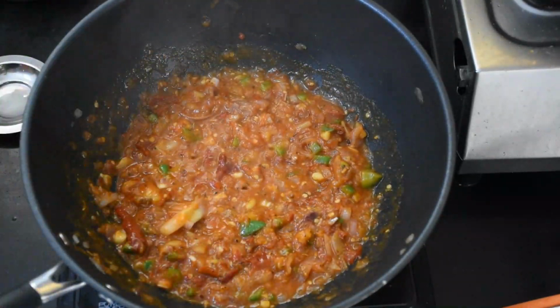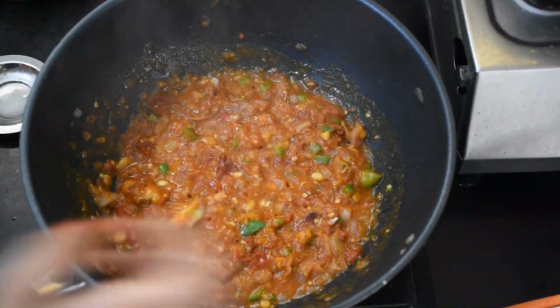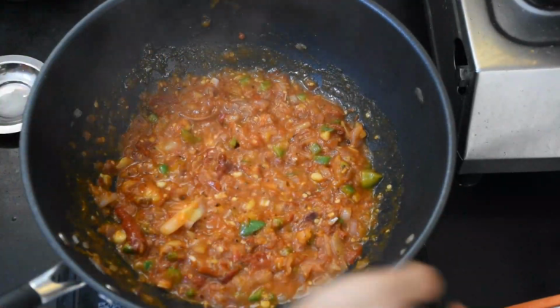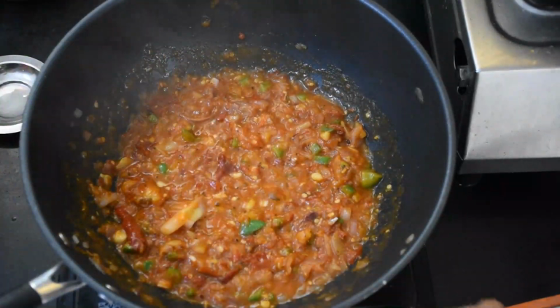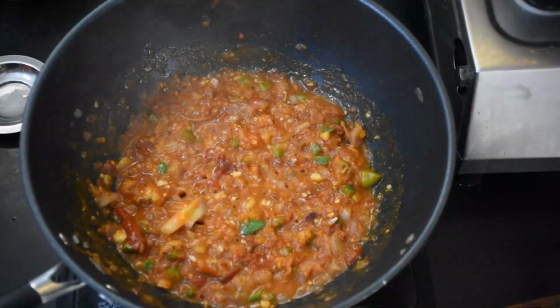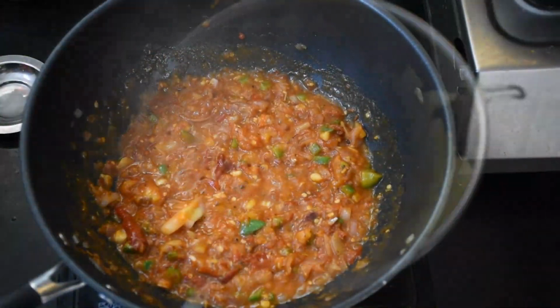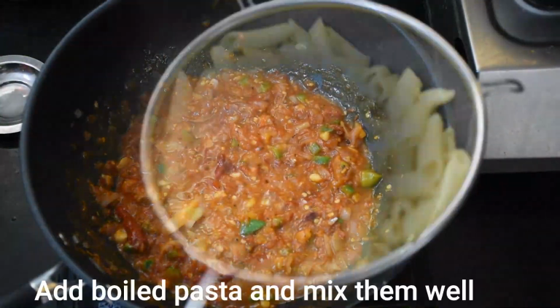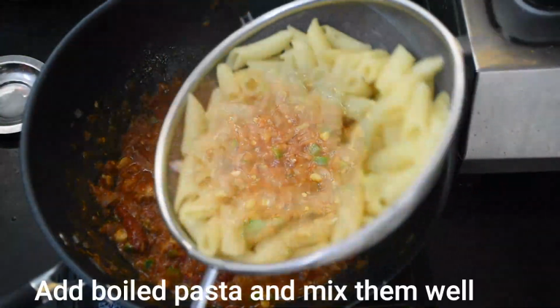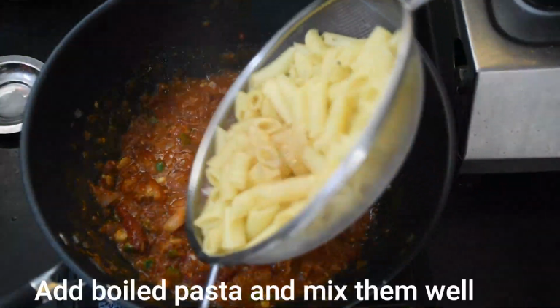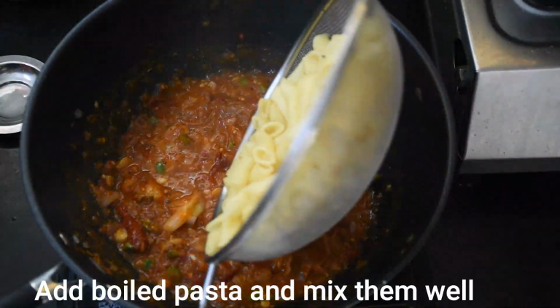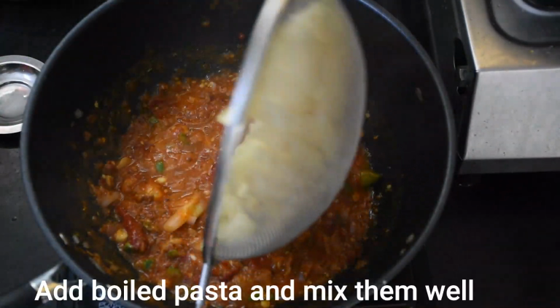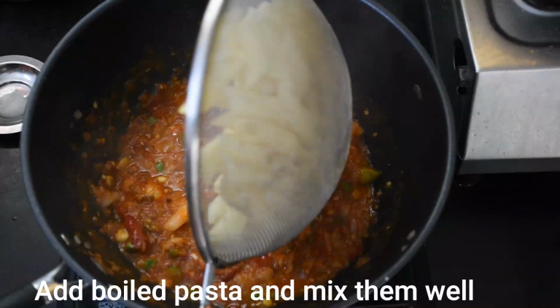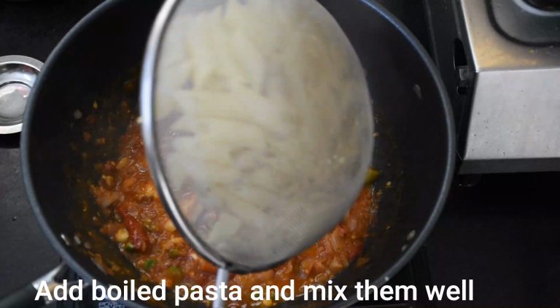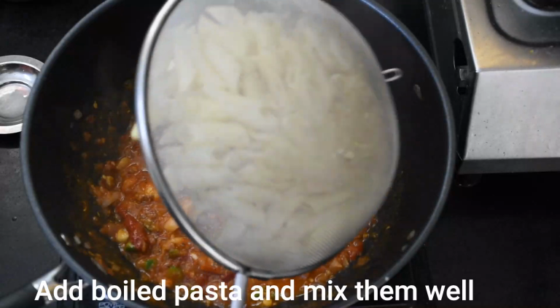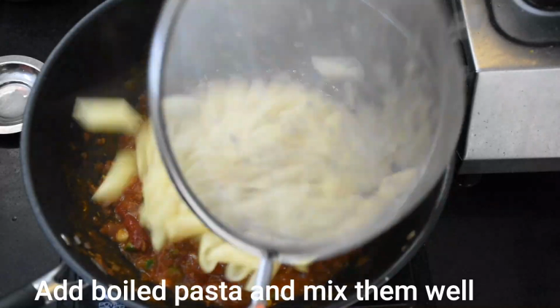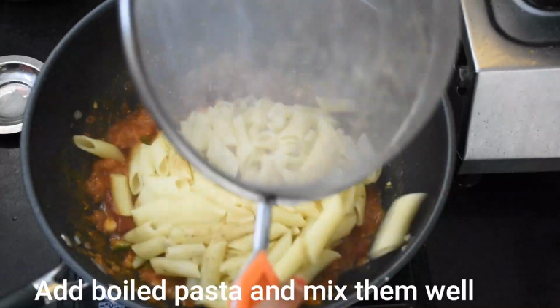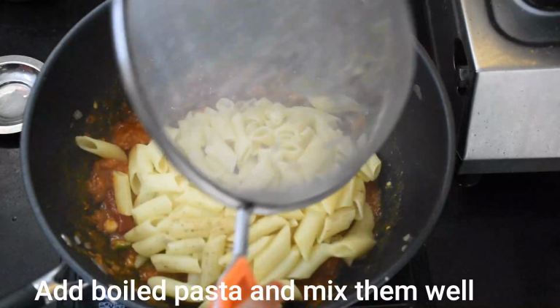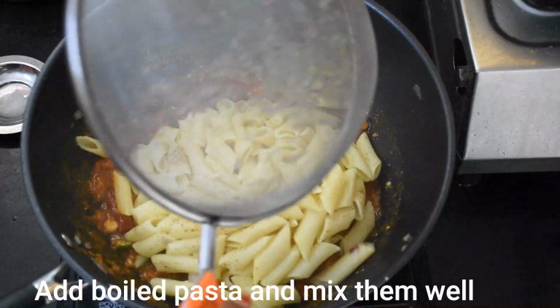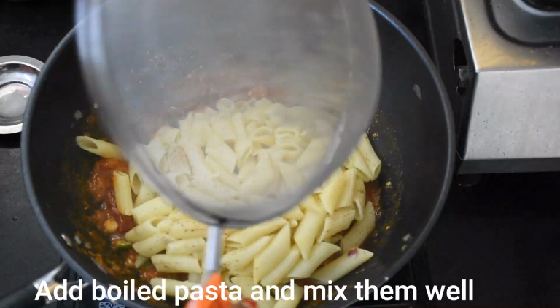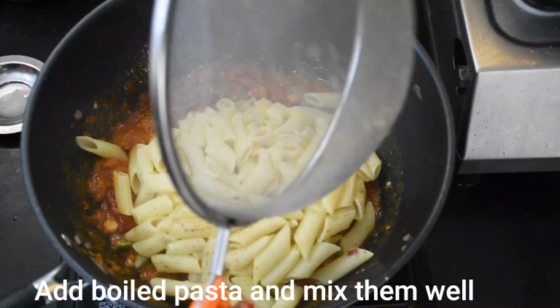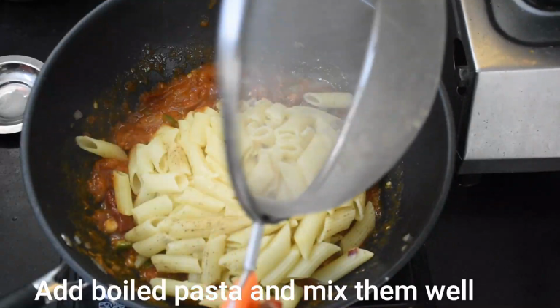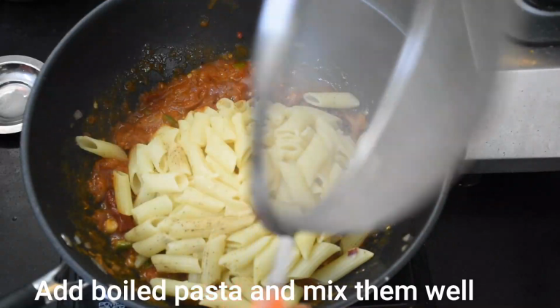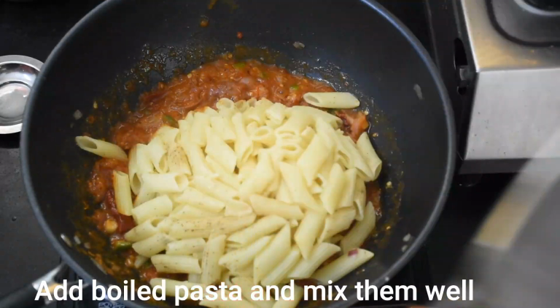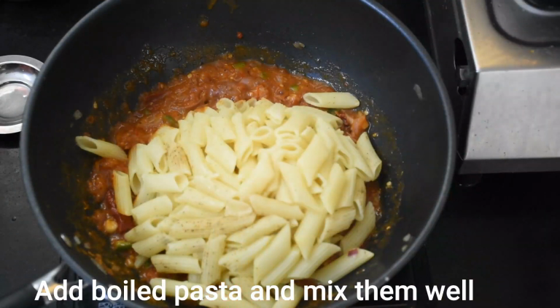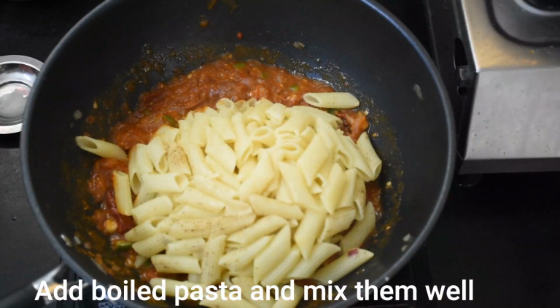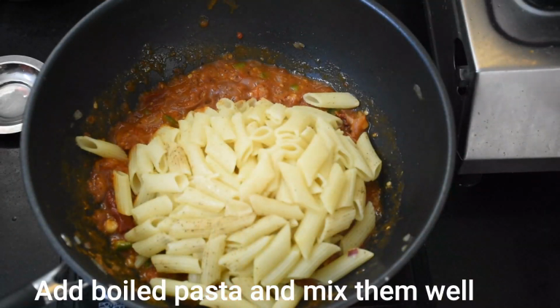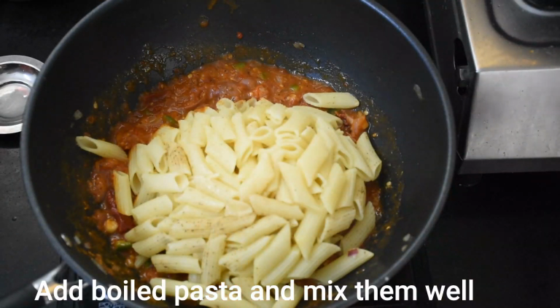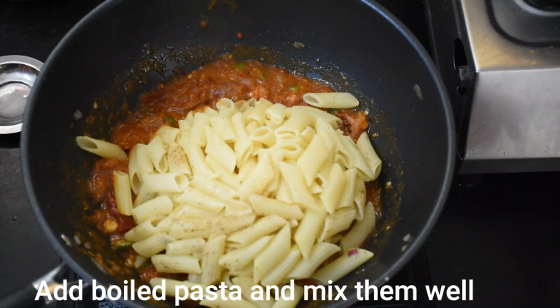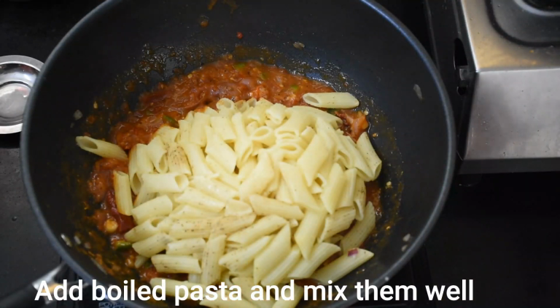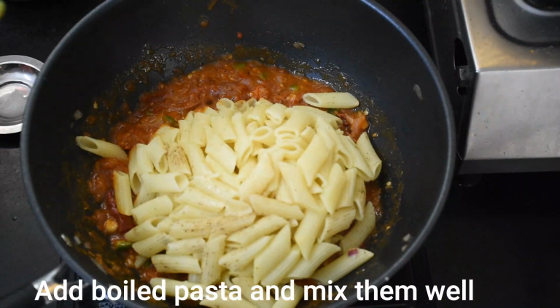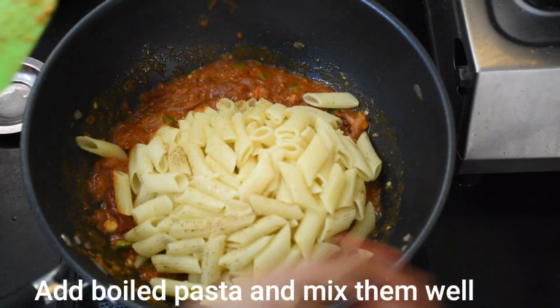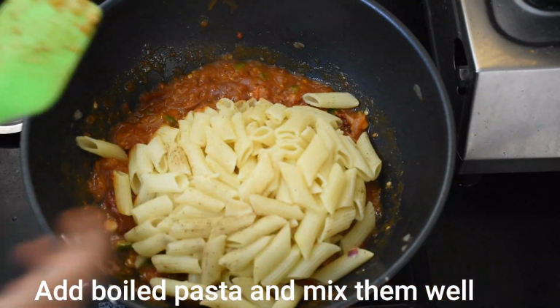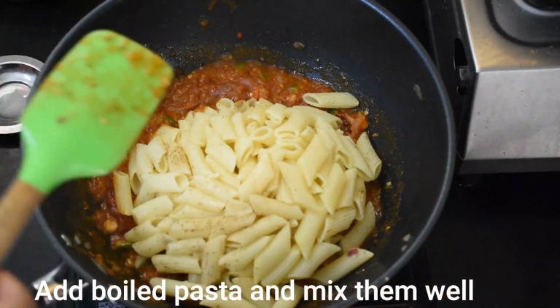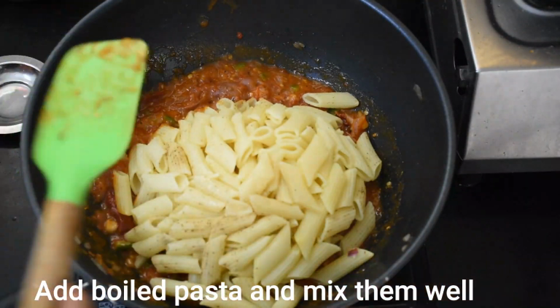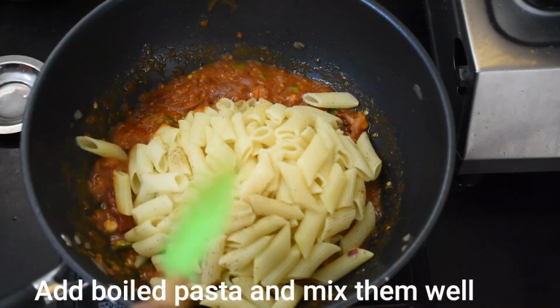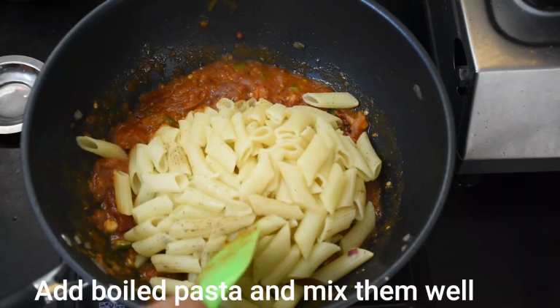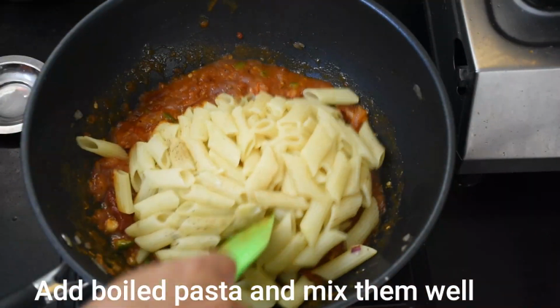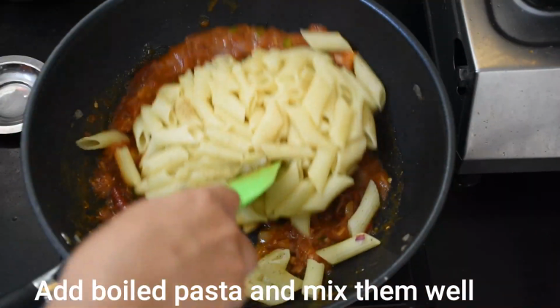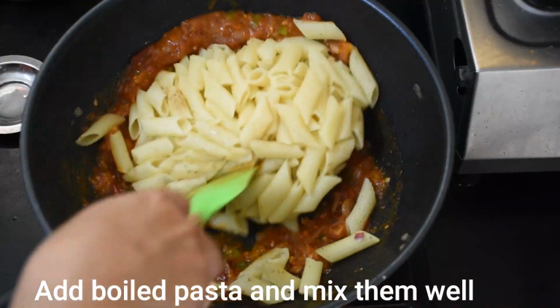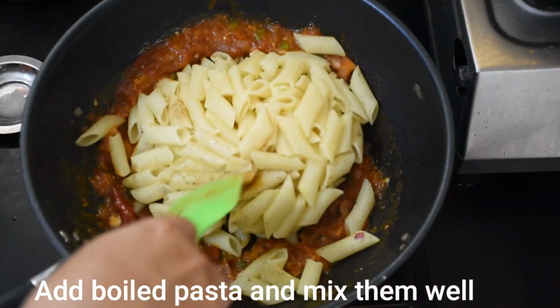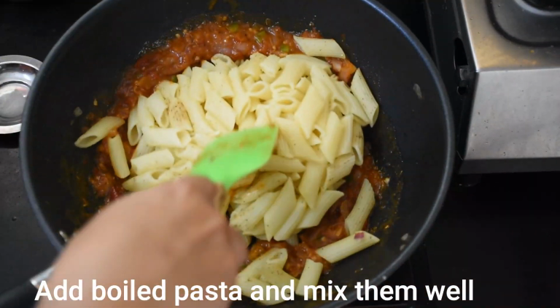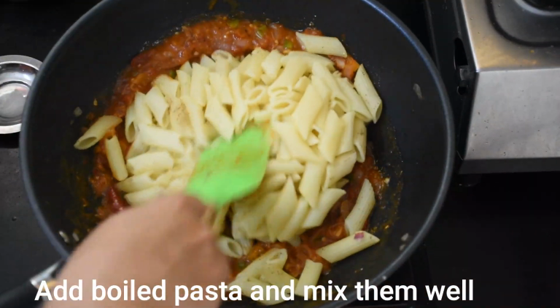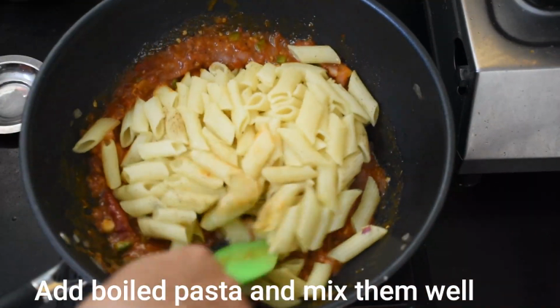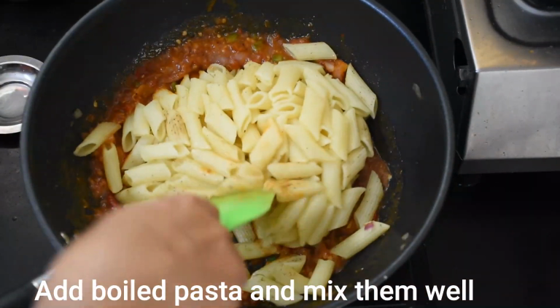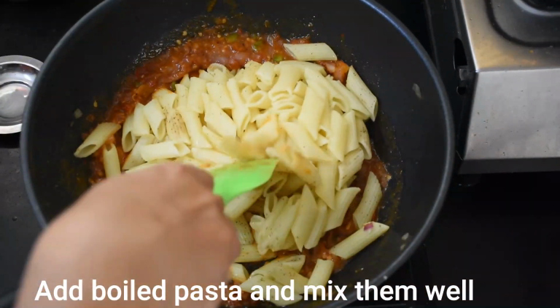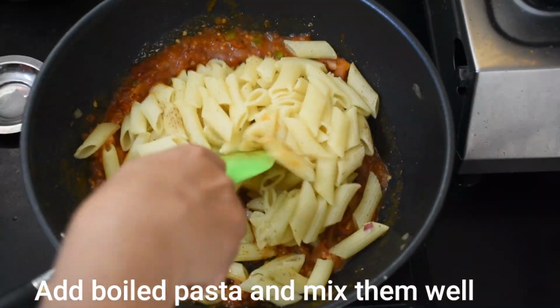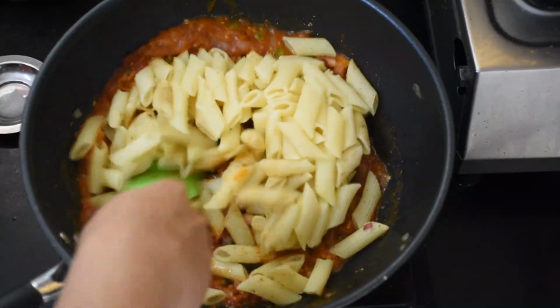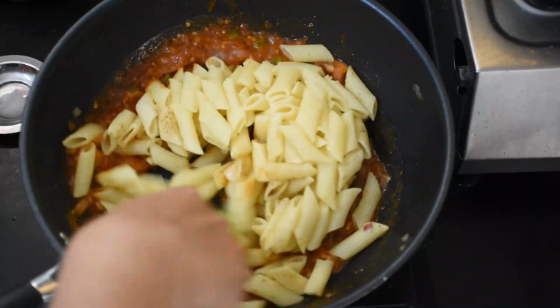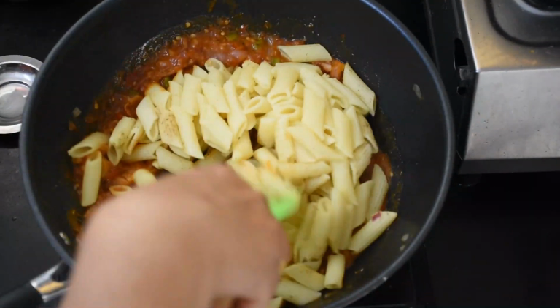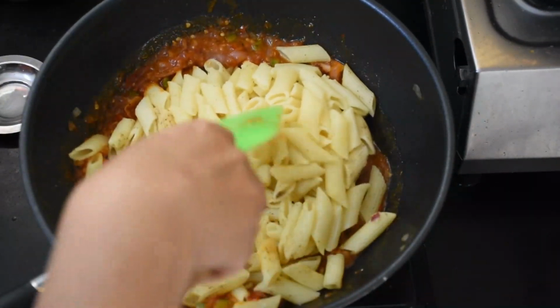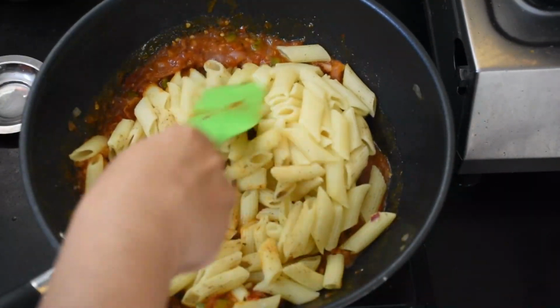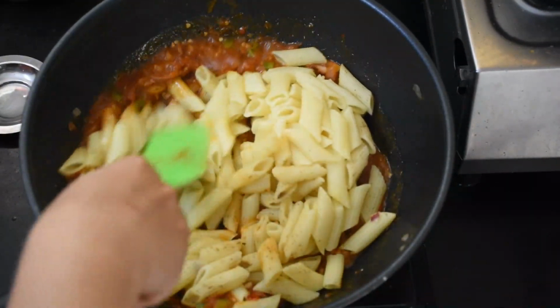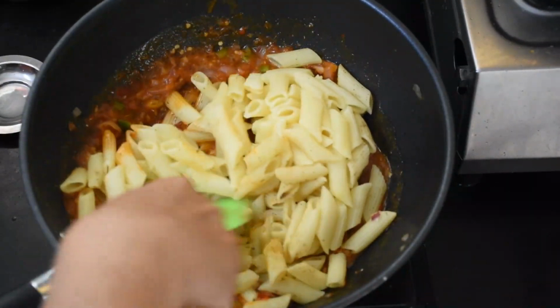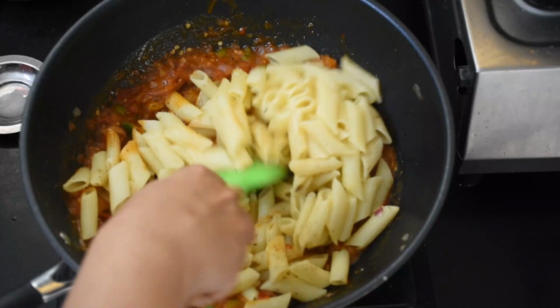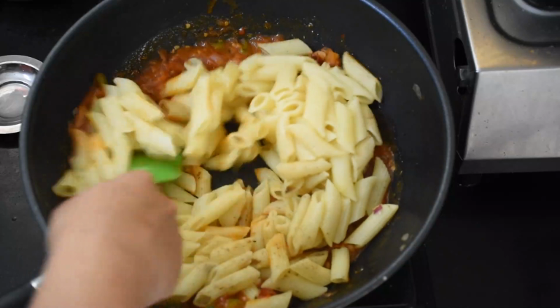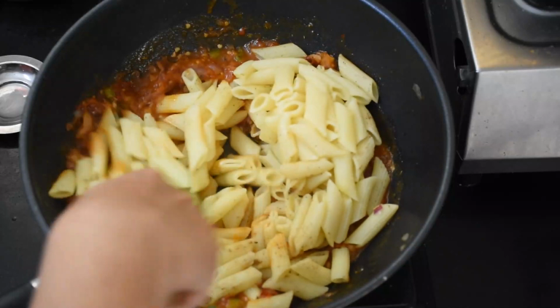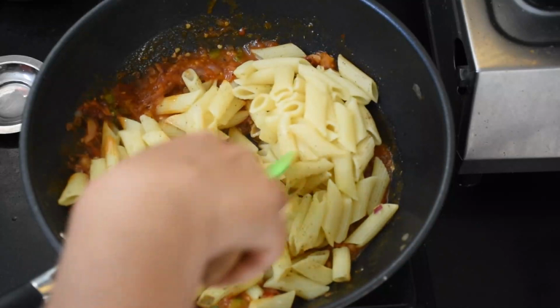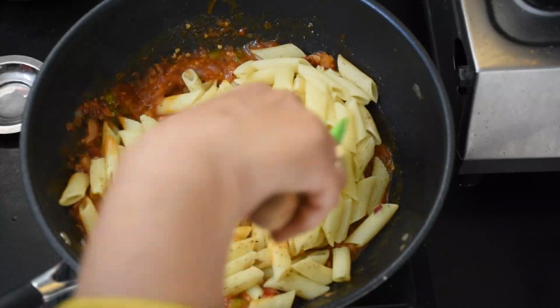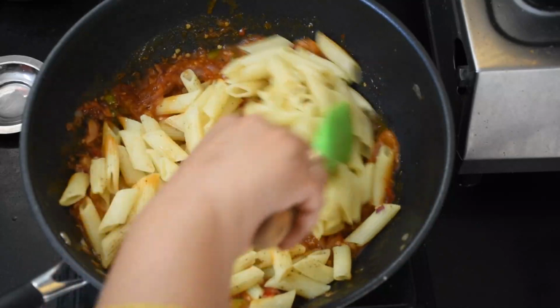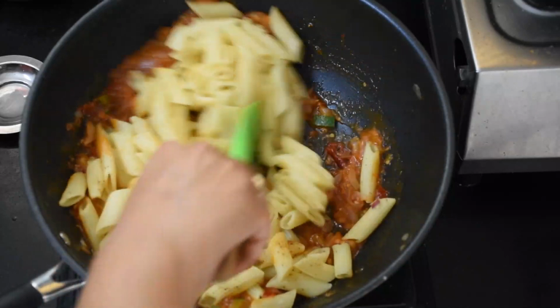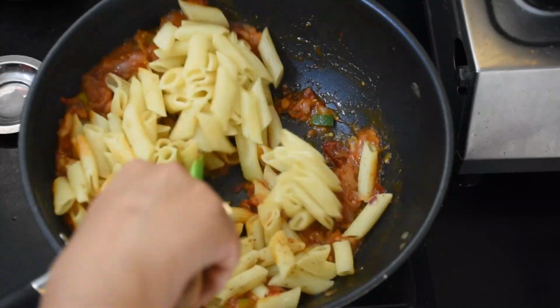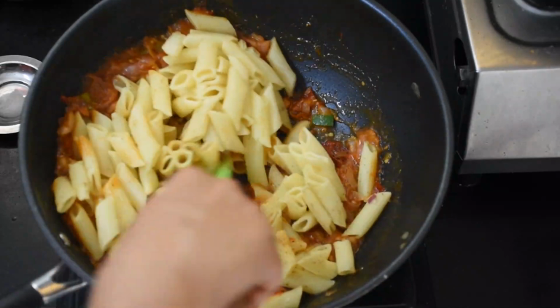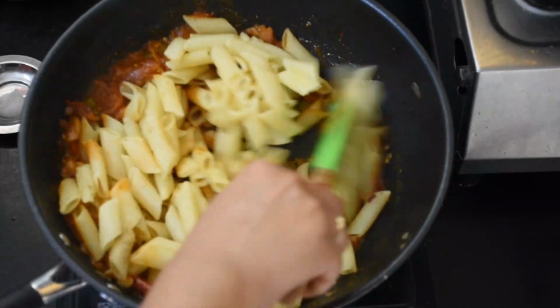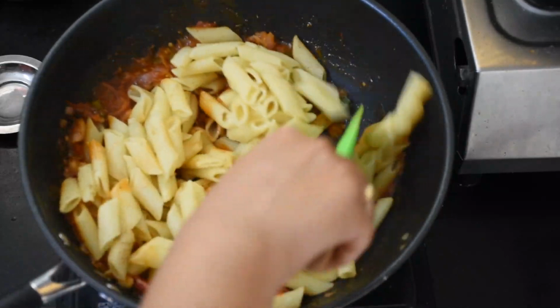Now we will mix it well. I have a little pasta here — I will give it a little stir and then add the gravy. We will mix it well.